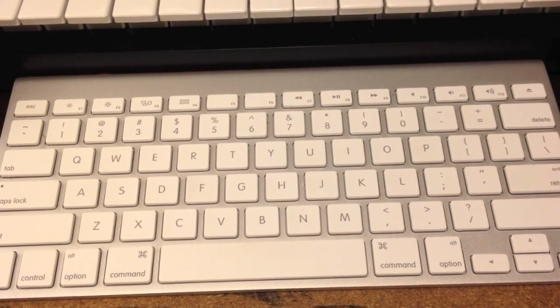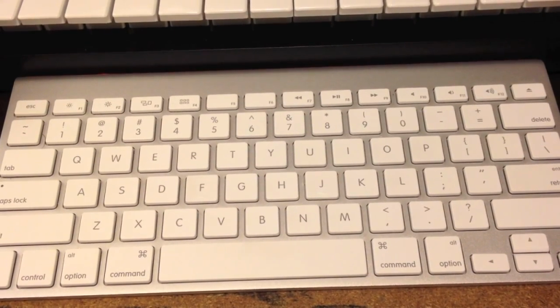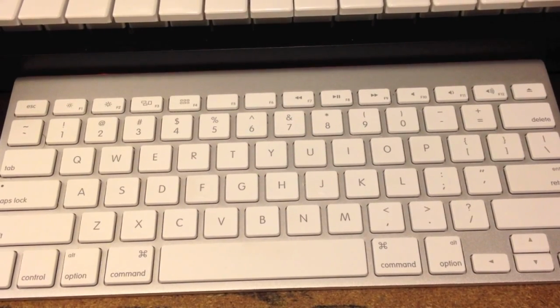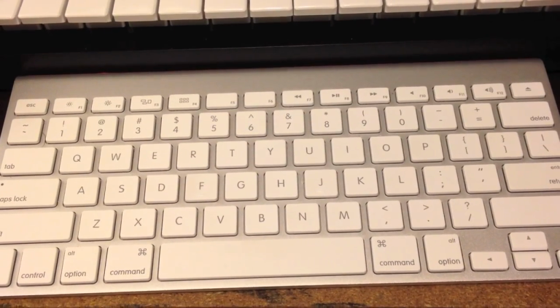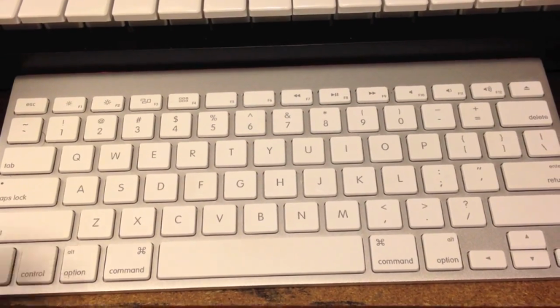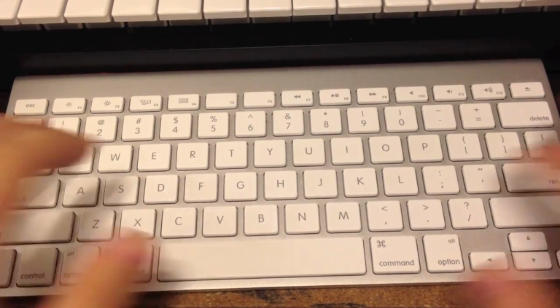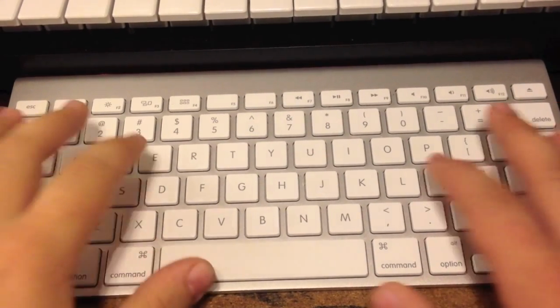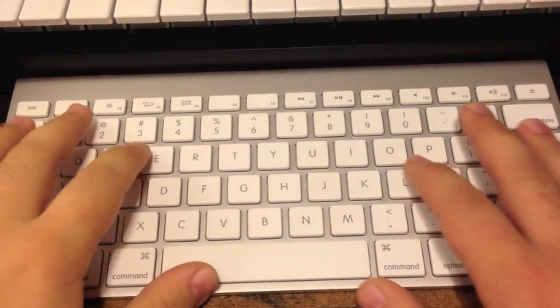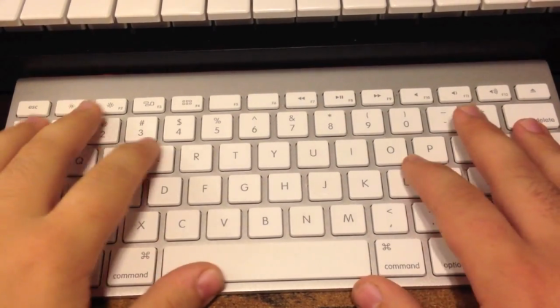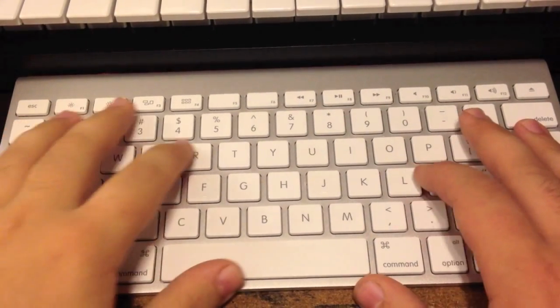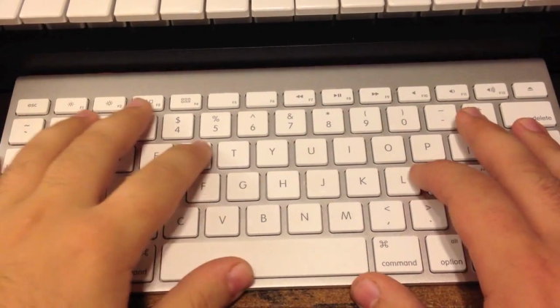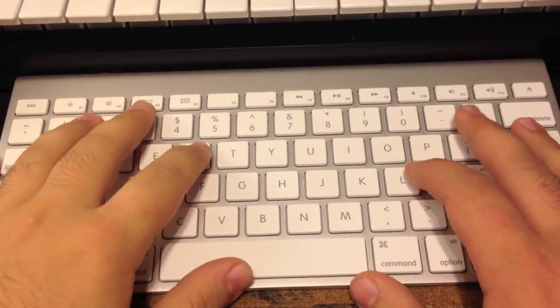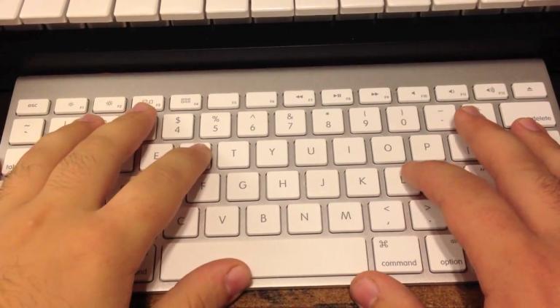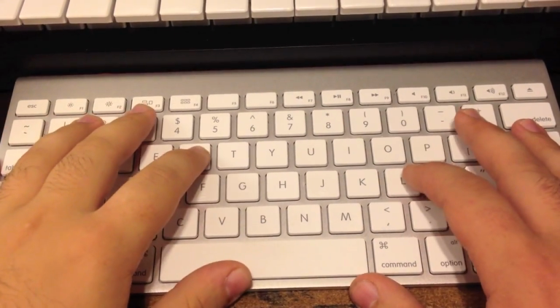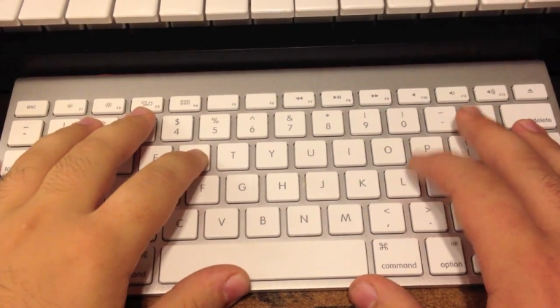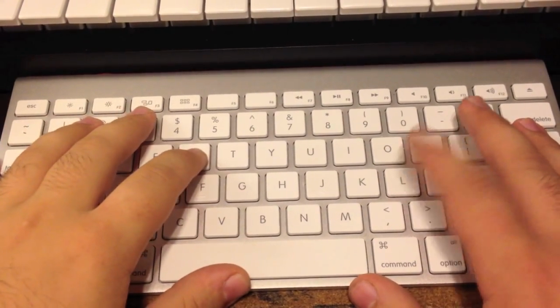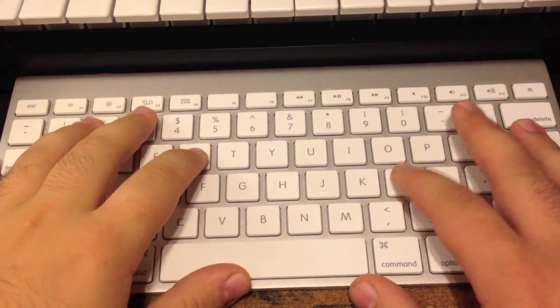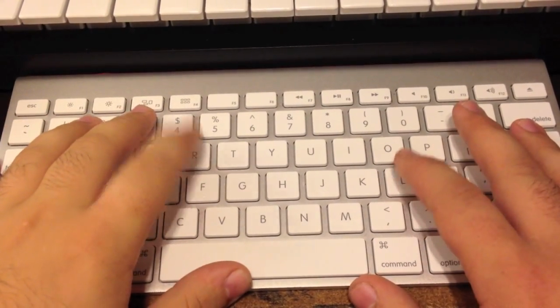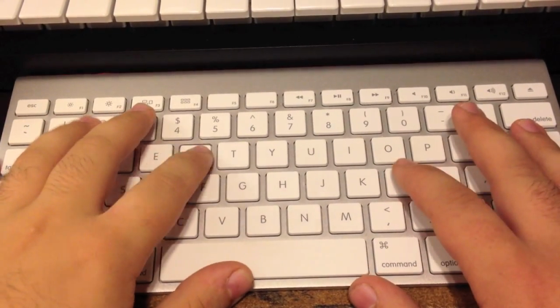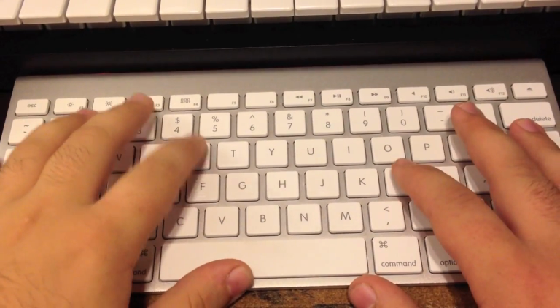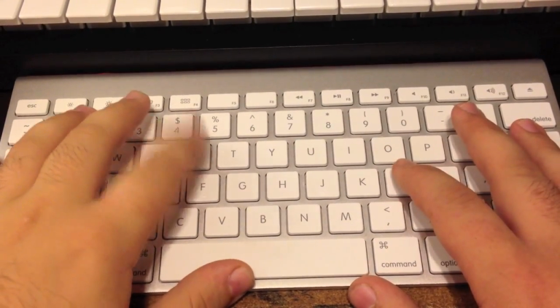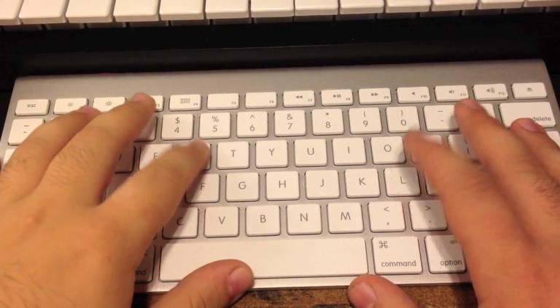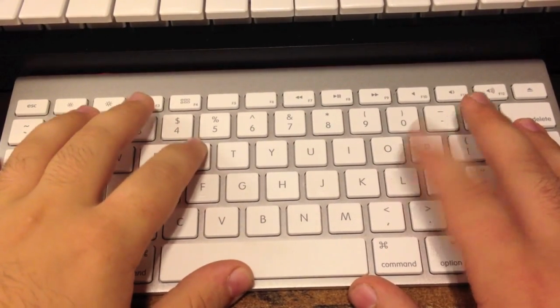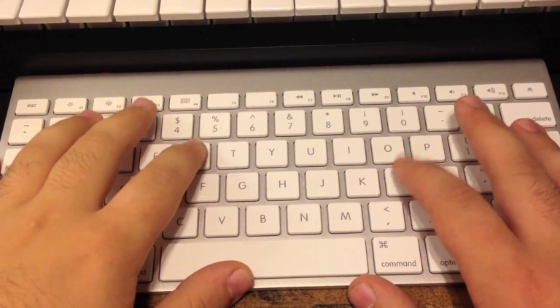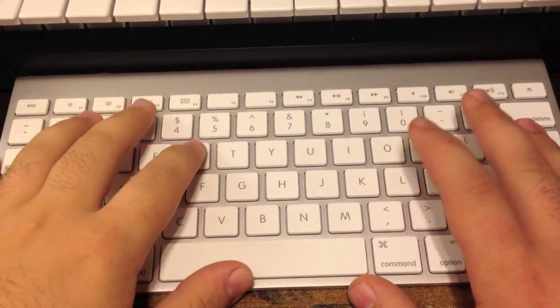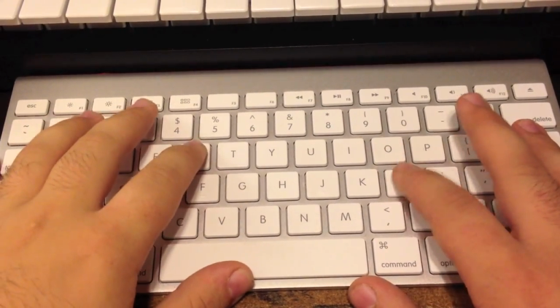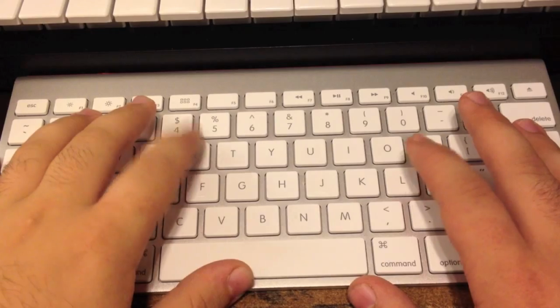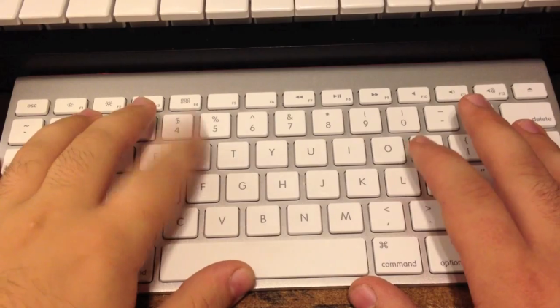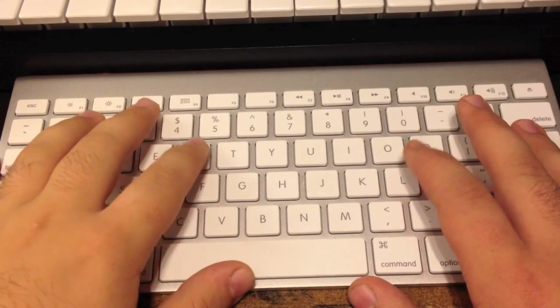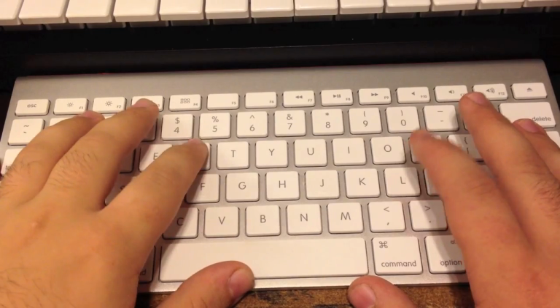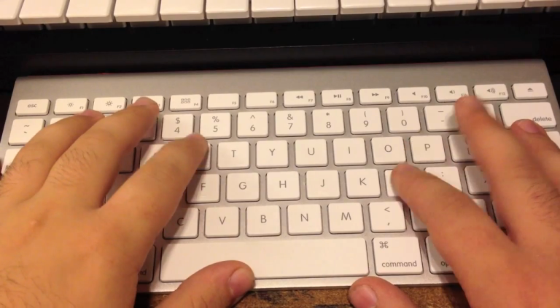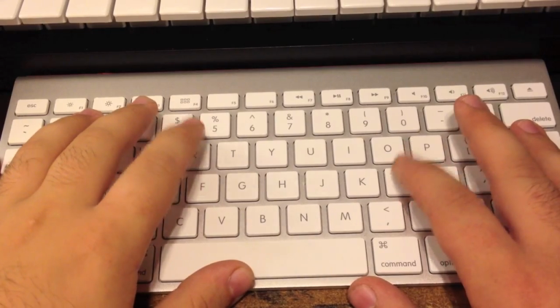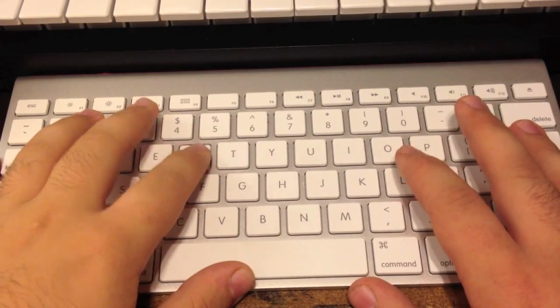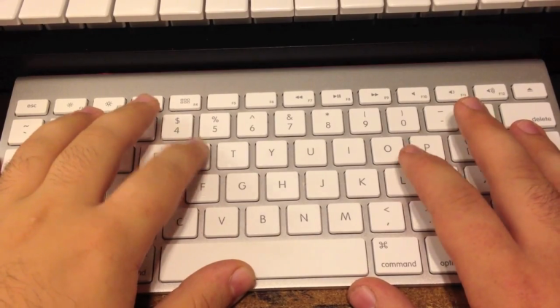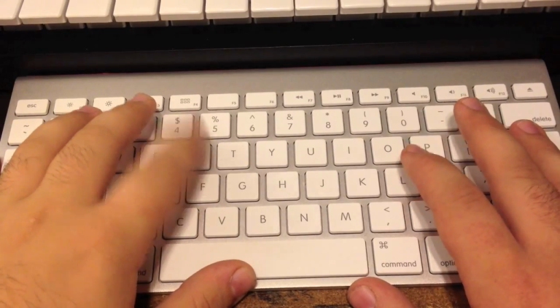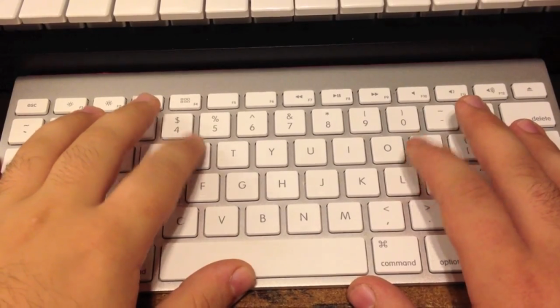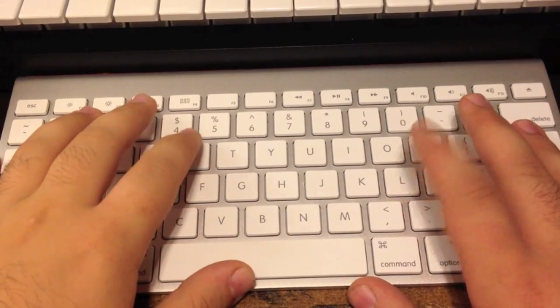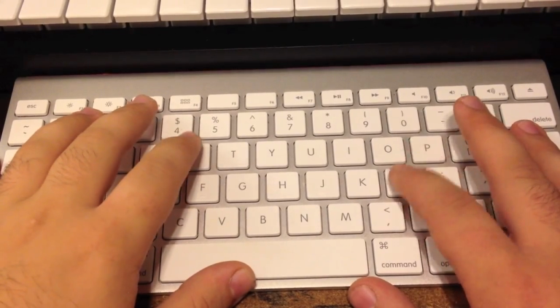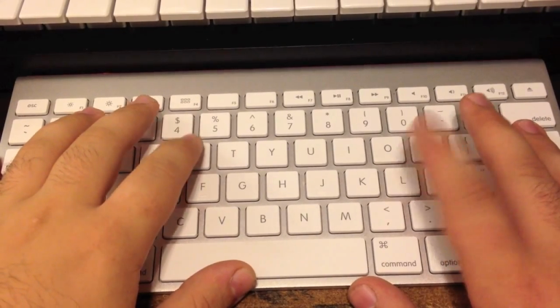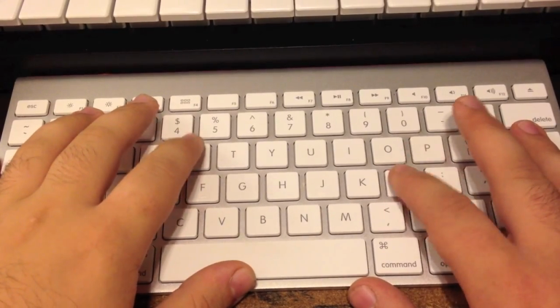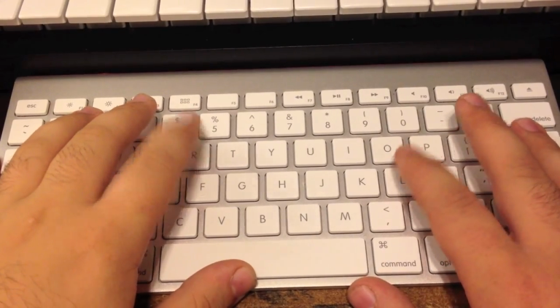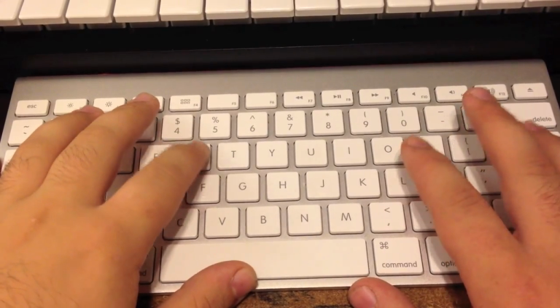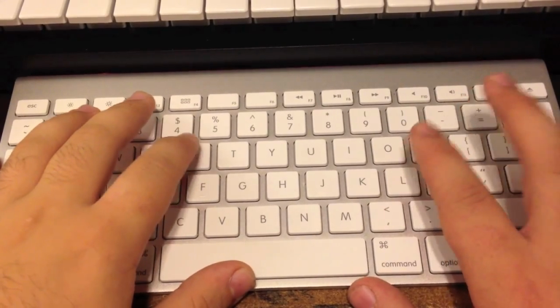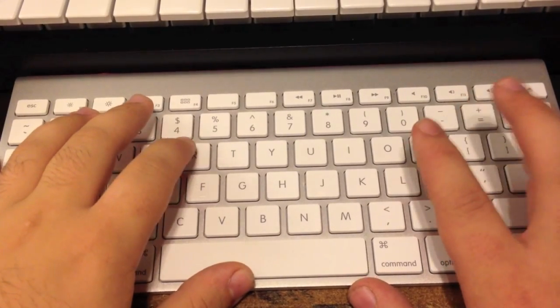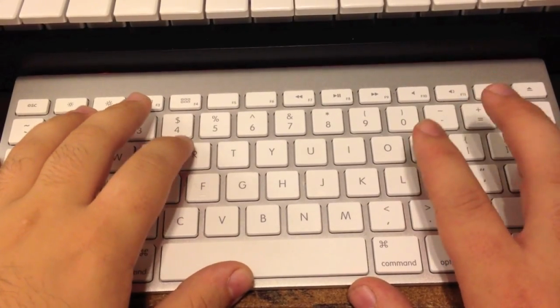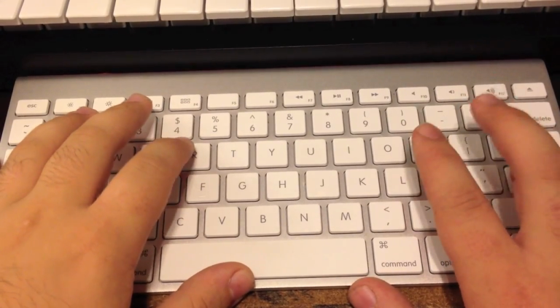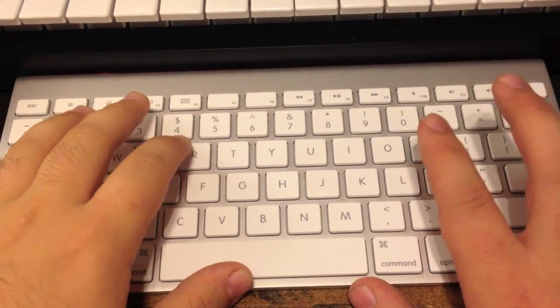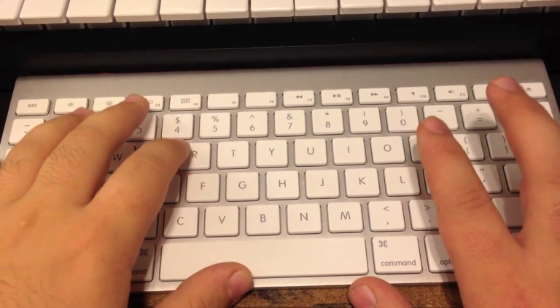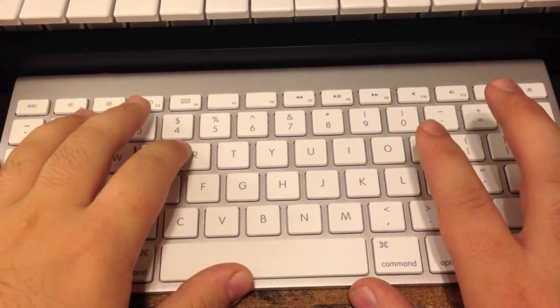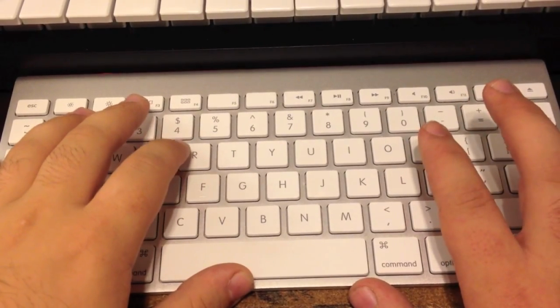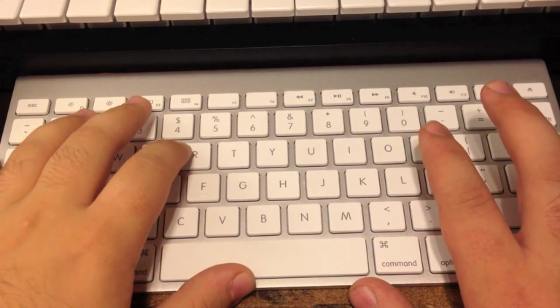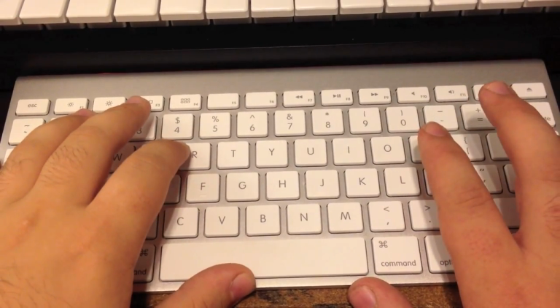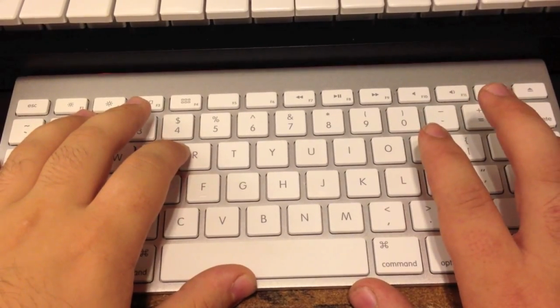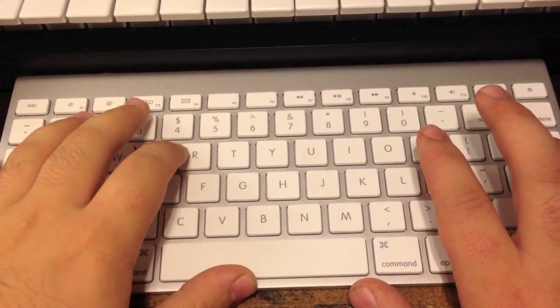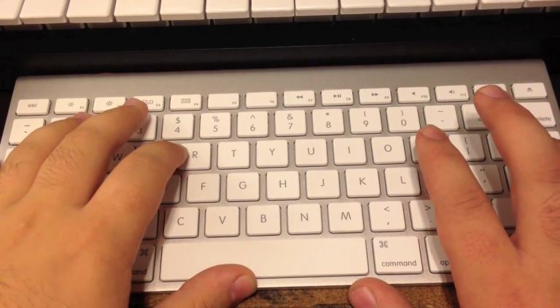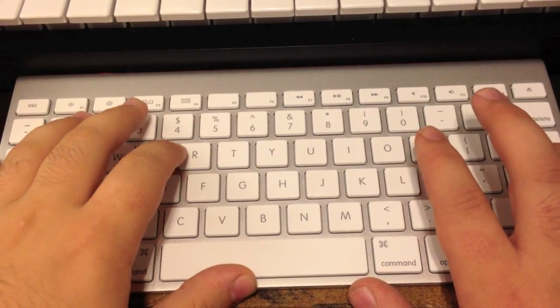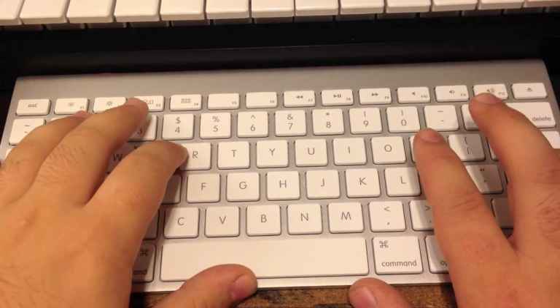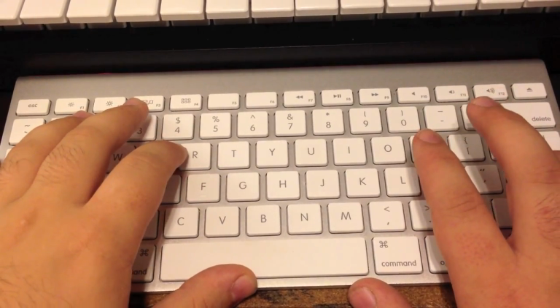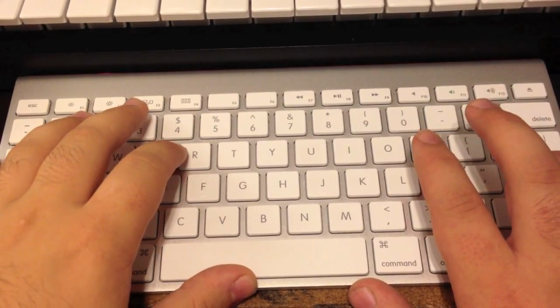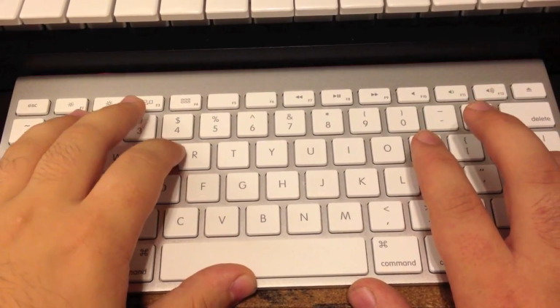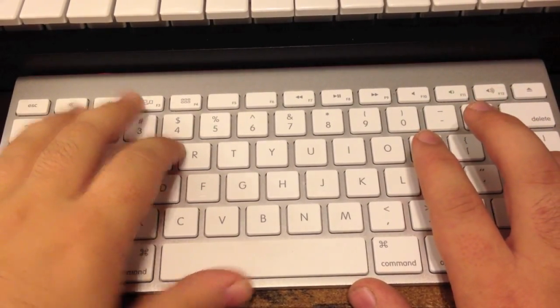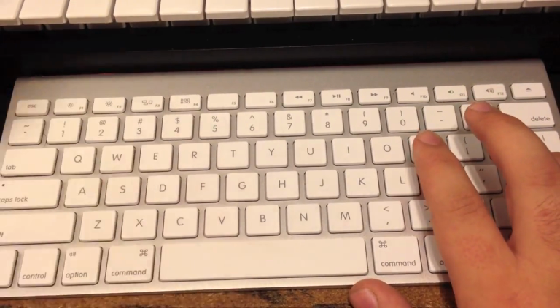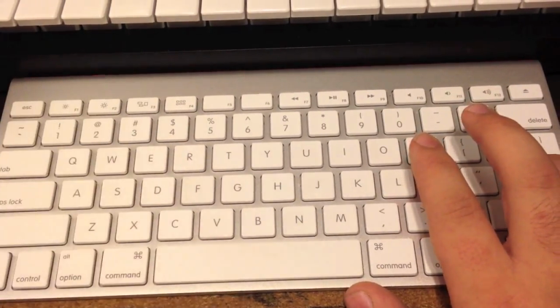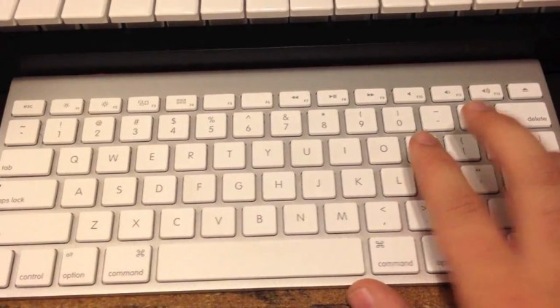And you type it in: right, left, left, right, right, left, right, left, right, right, right, left. And there you go.